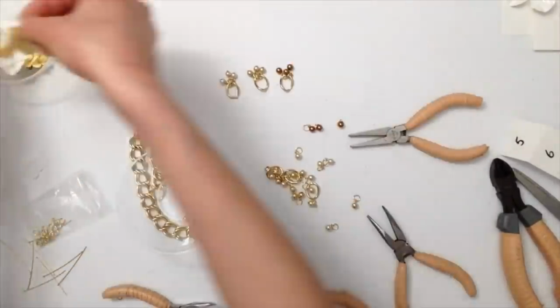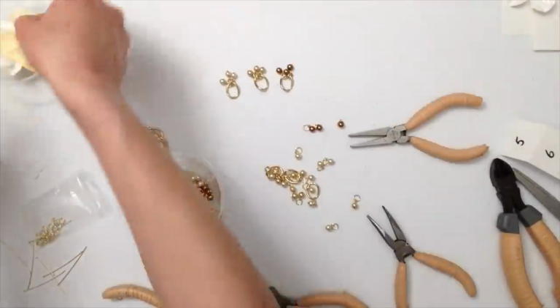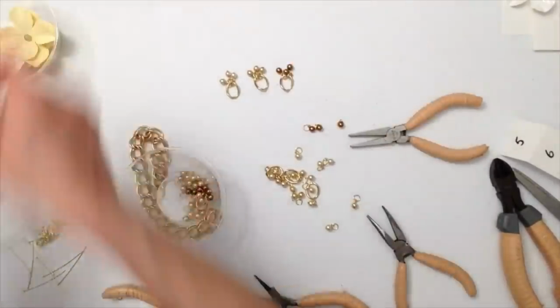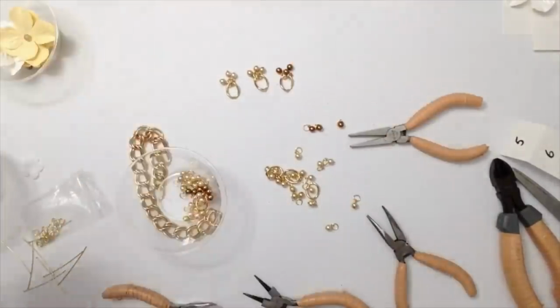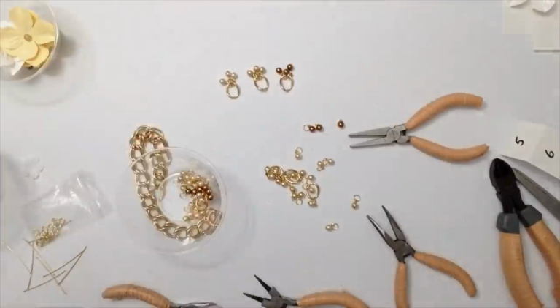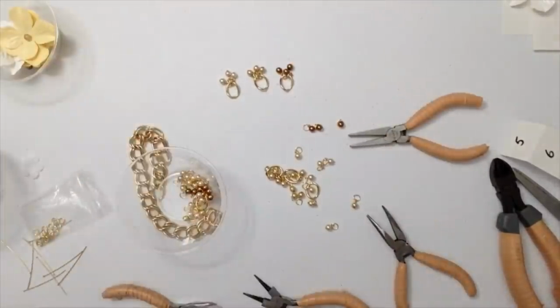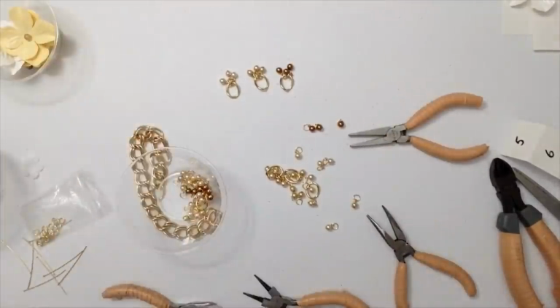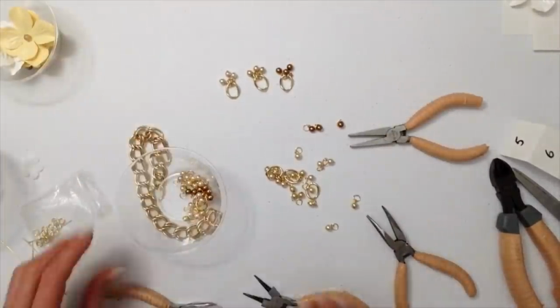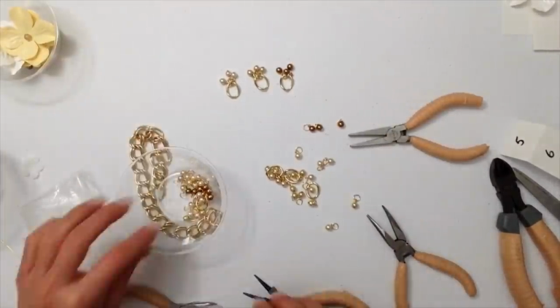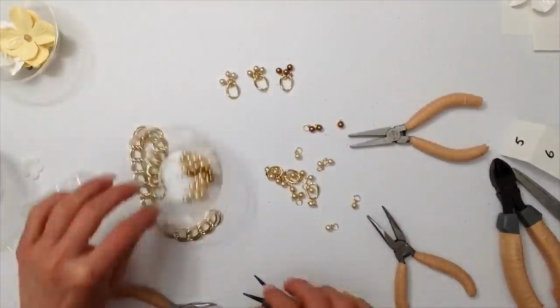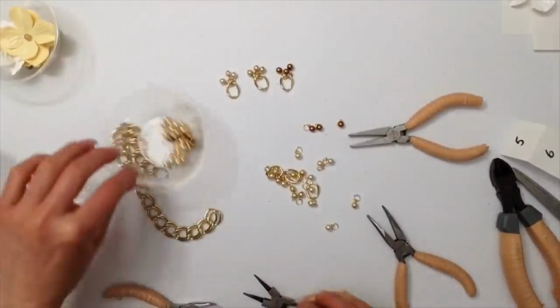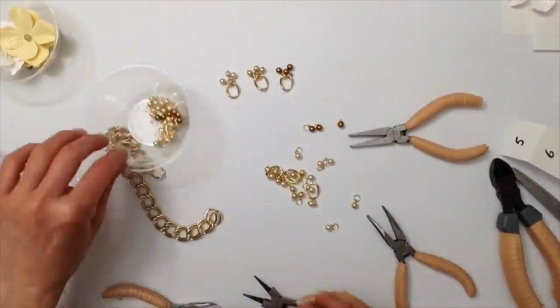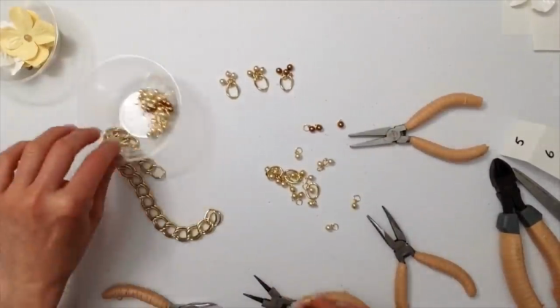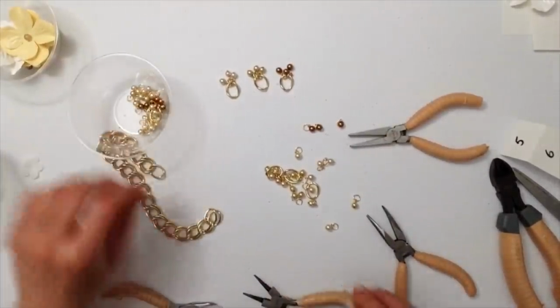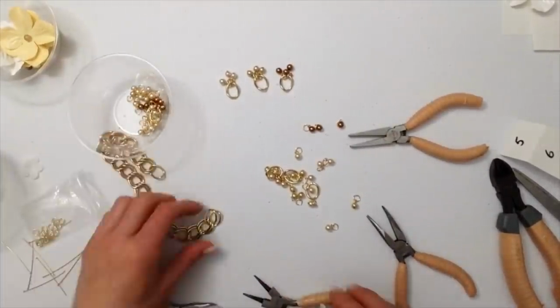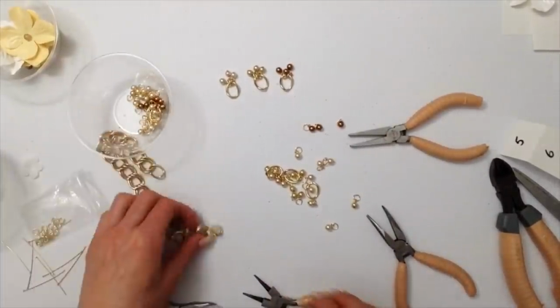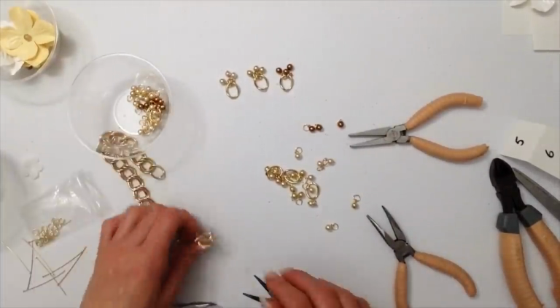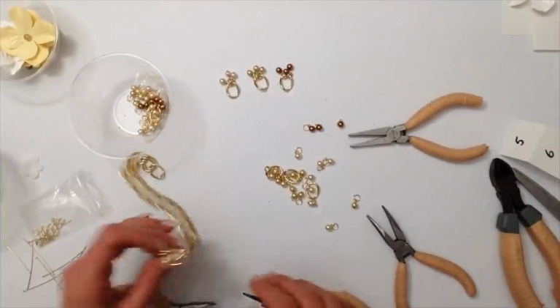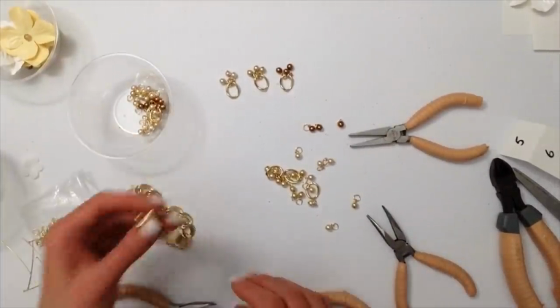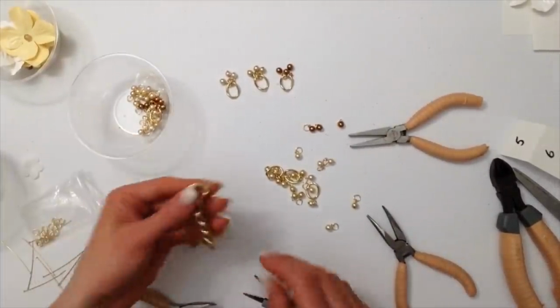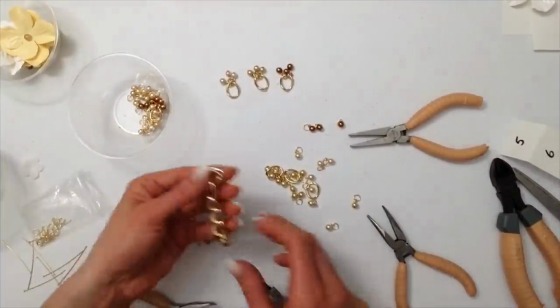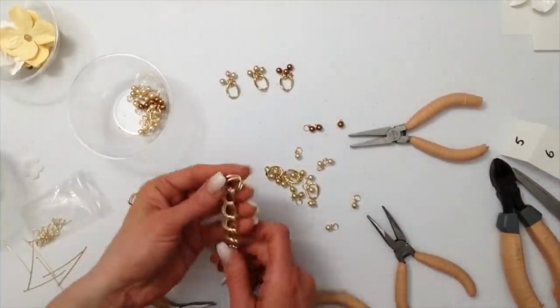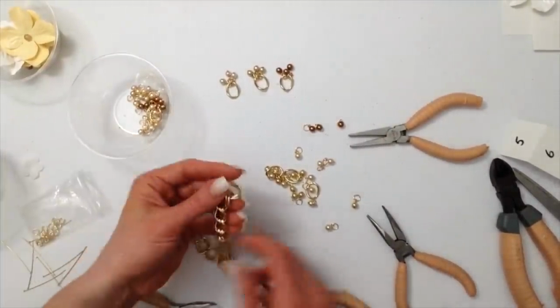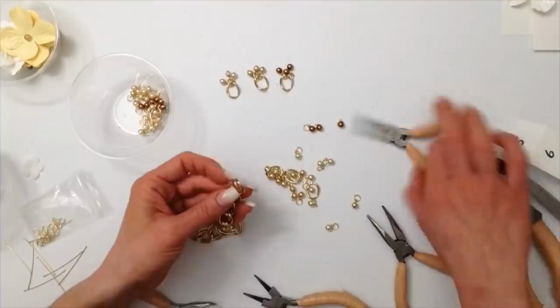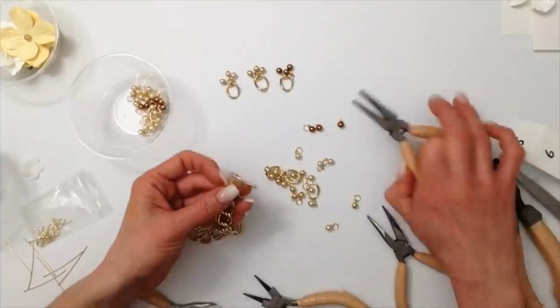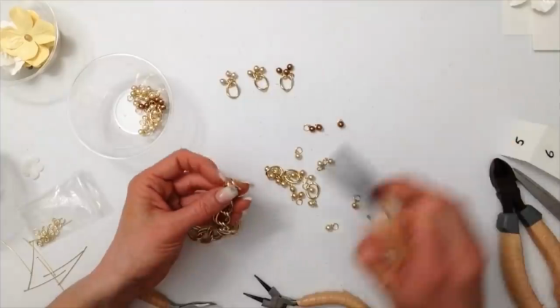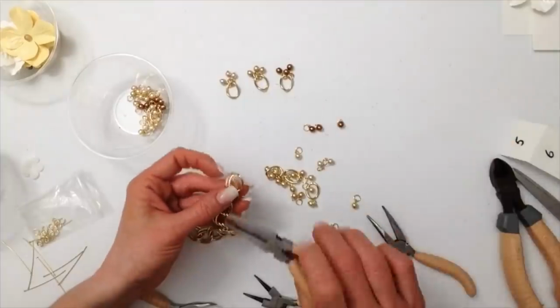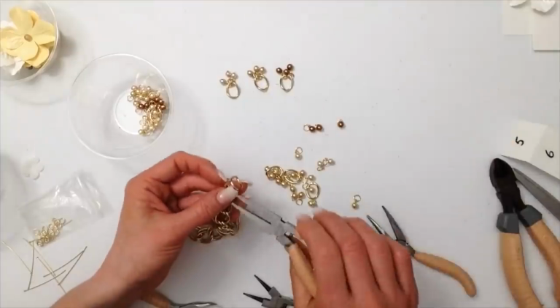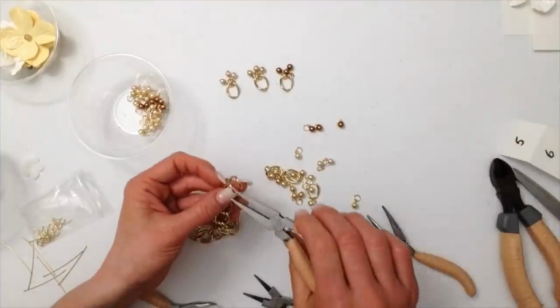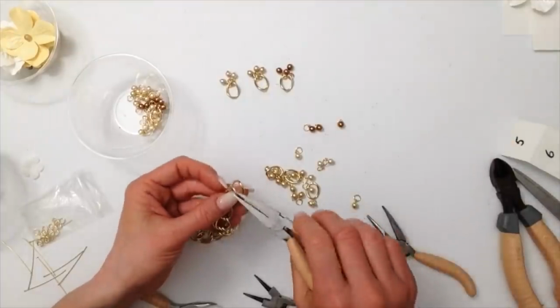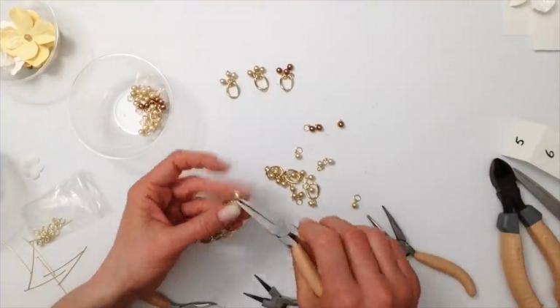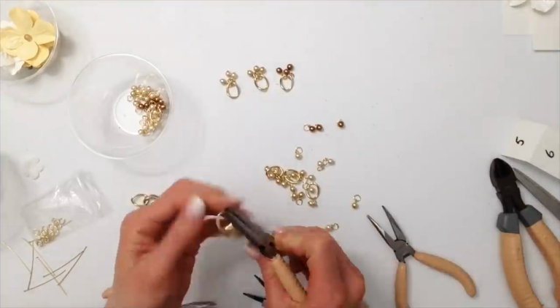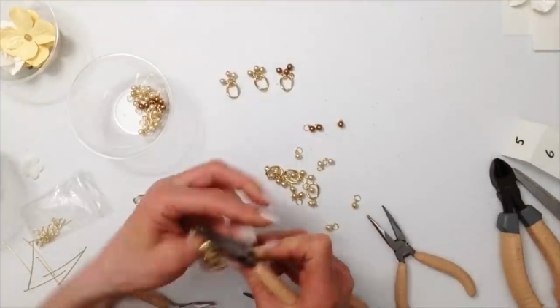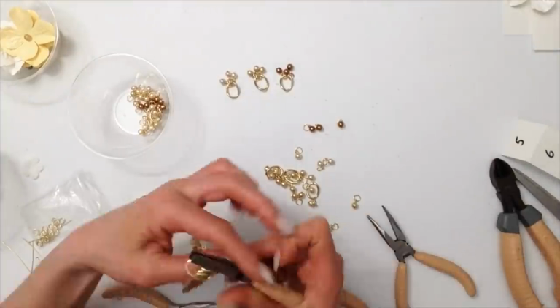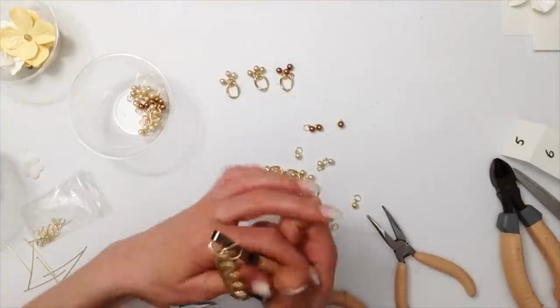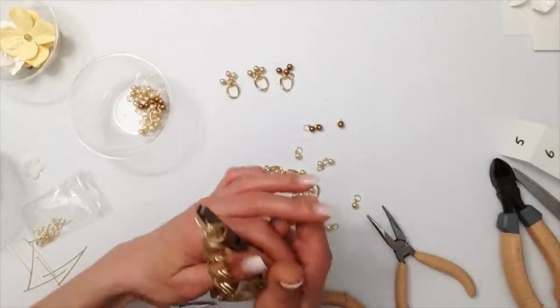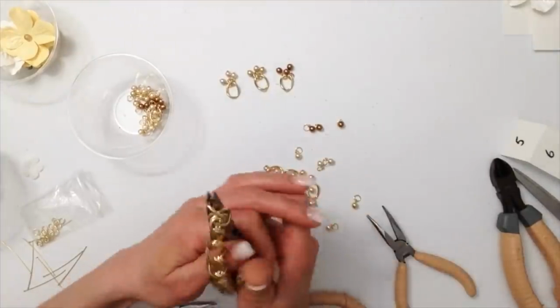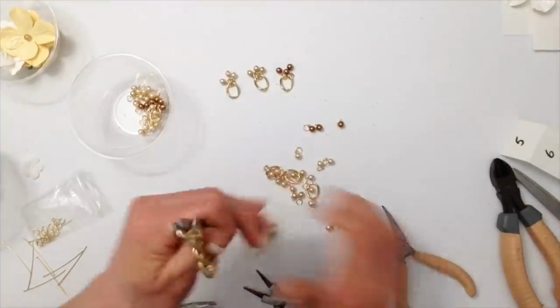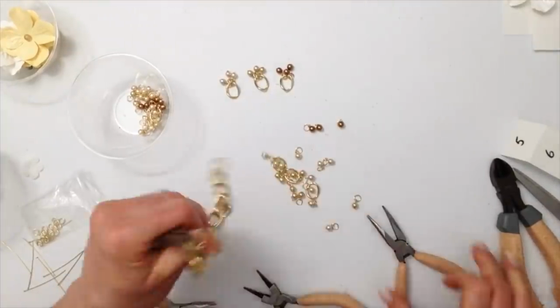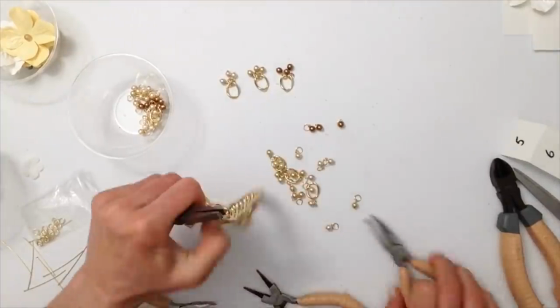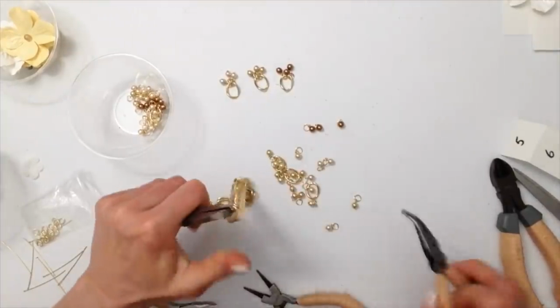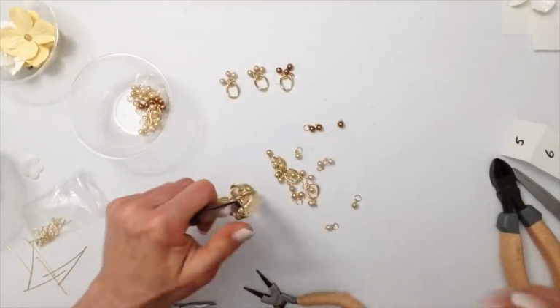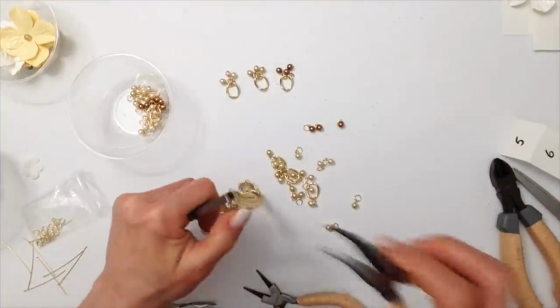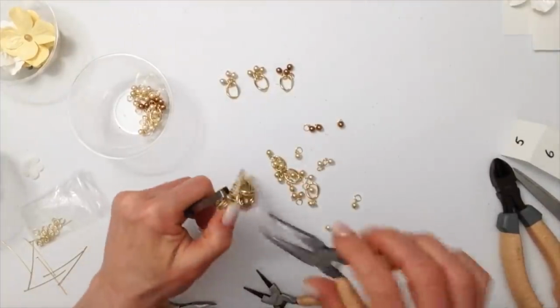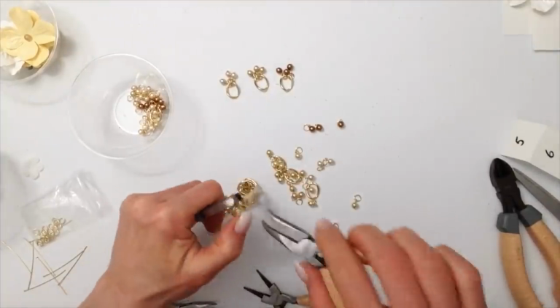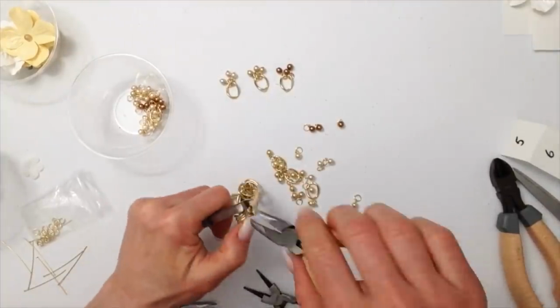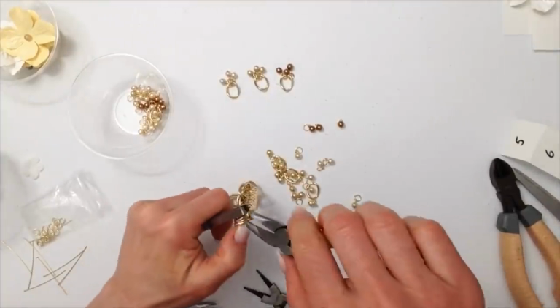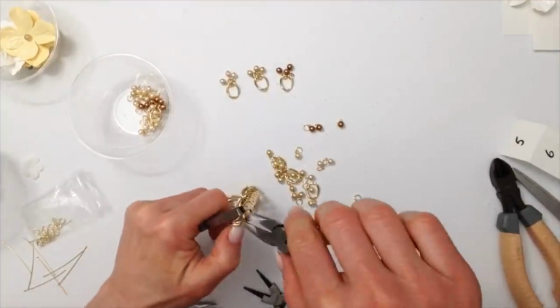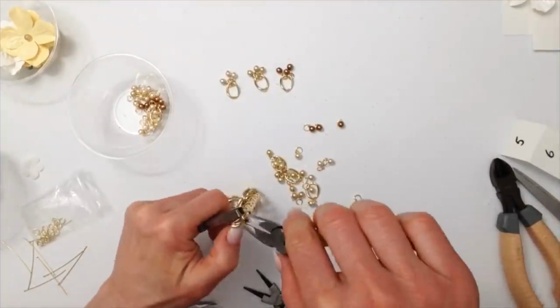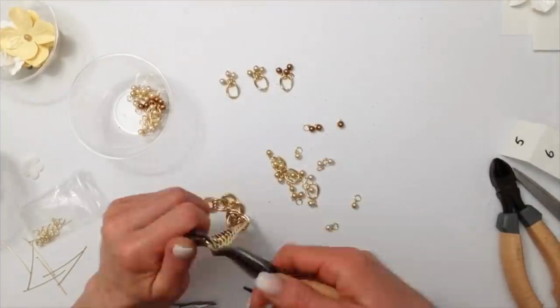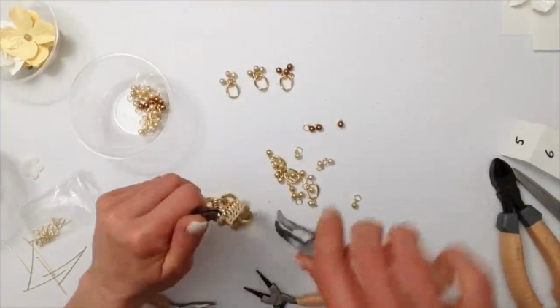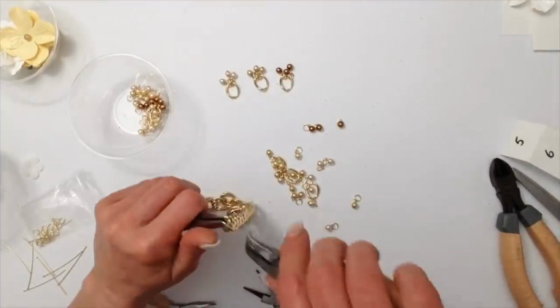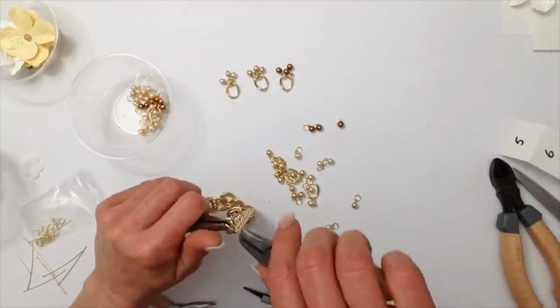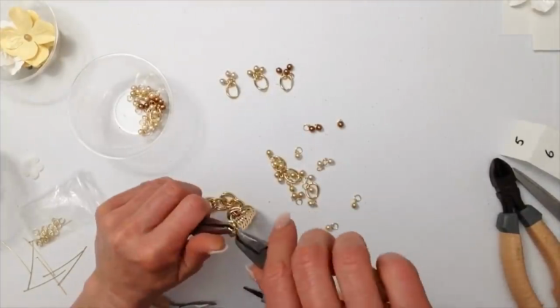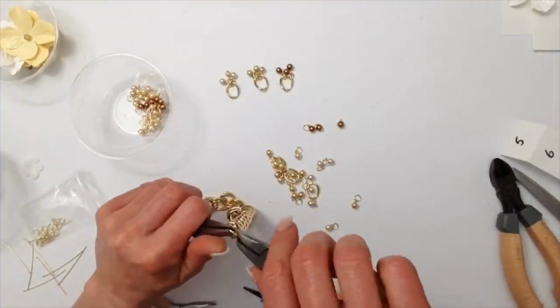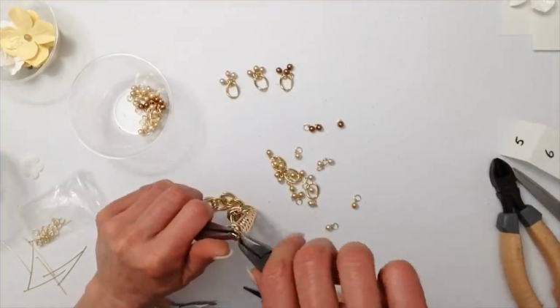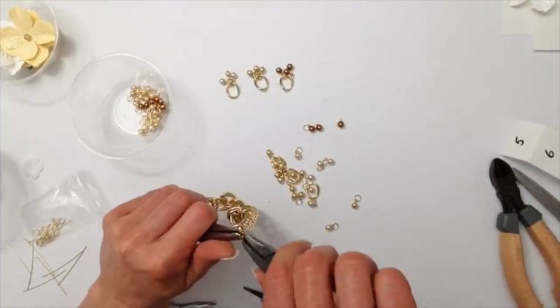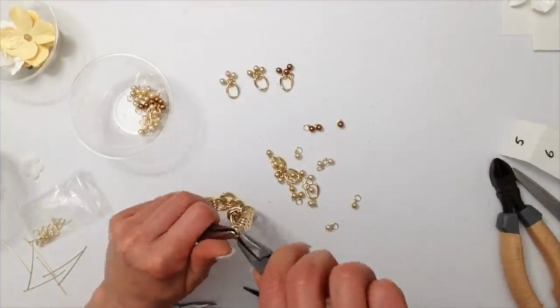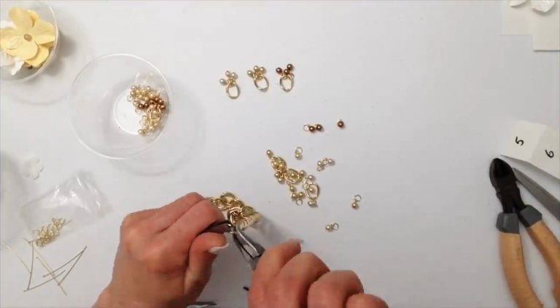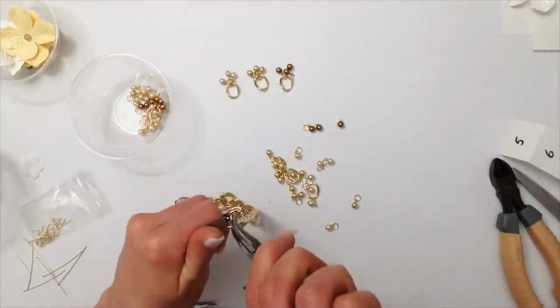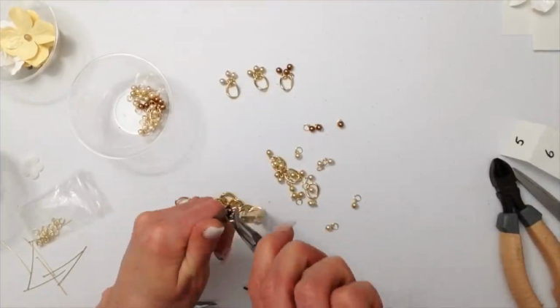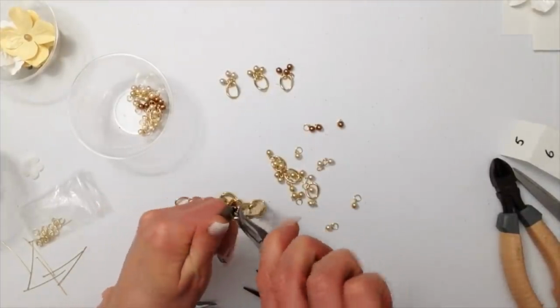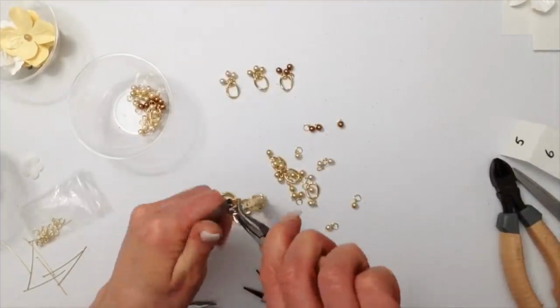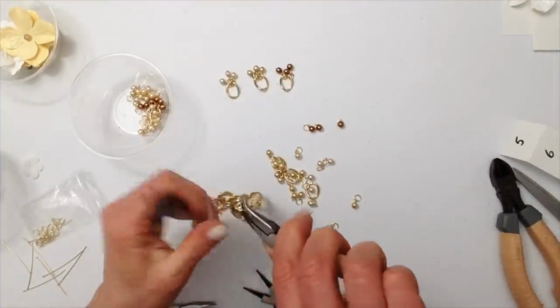The chain that I have bought actually does allow me to open up the loops individually, so I can just add the charms right onto there.